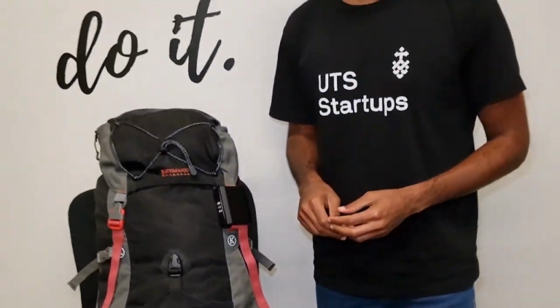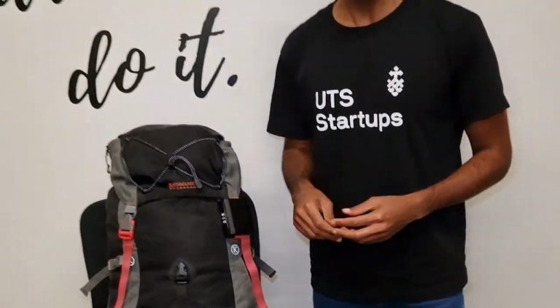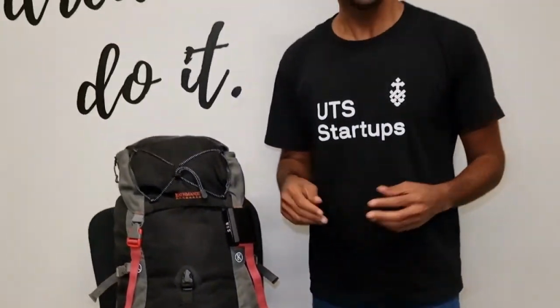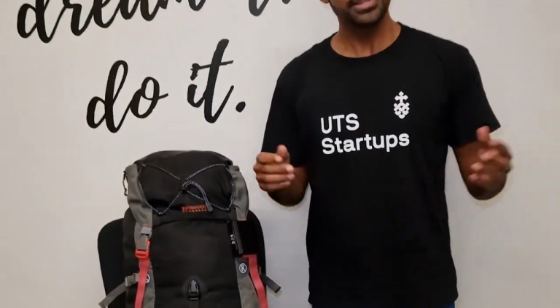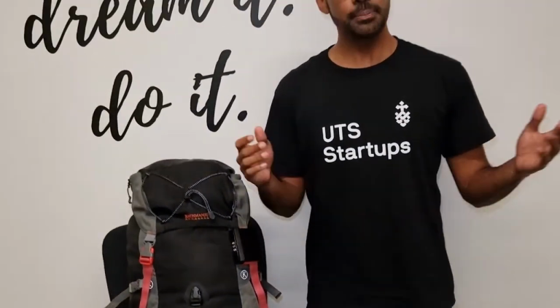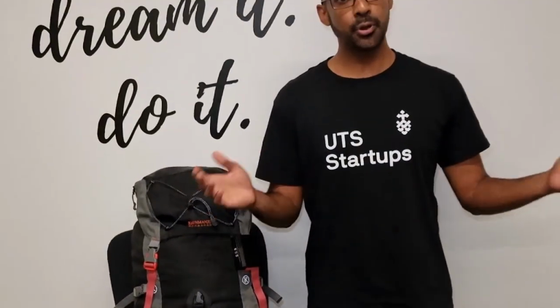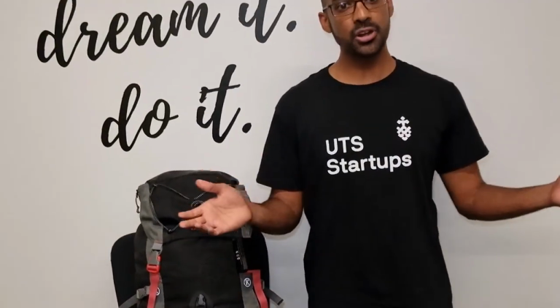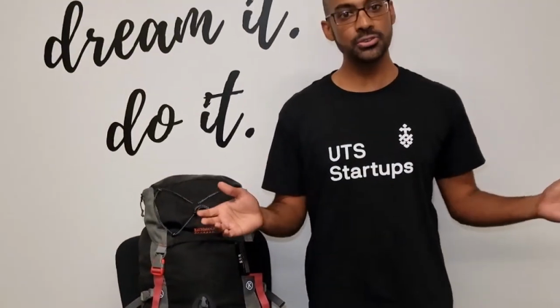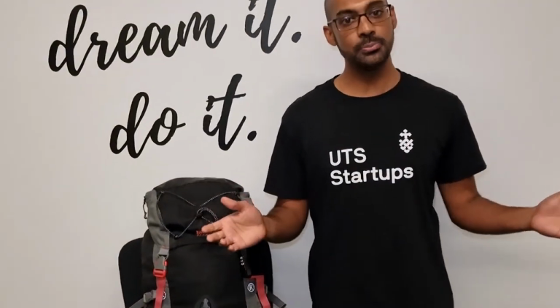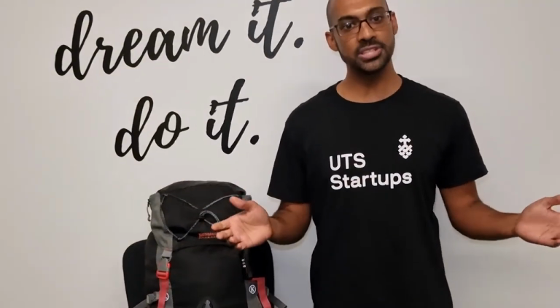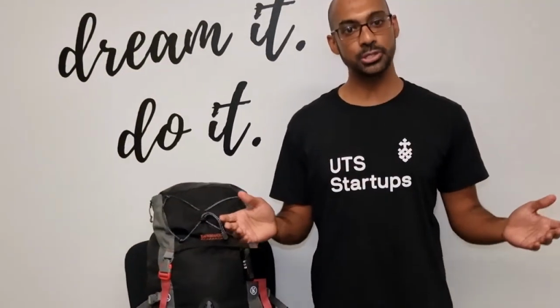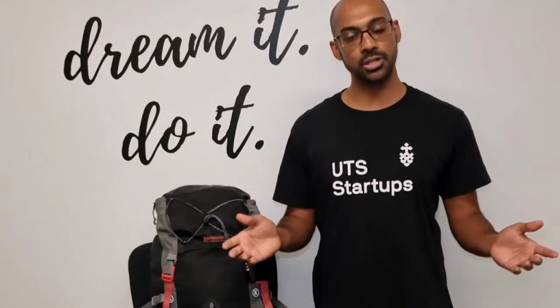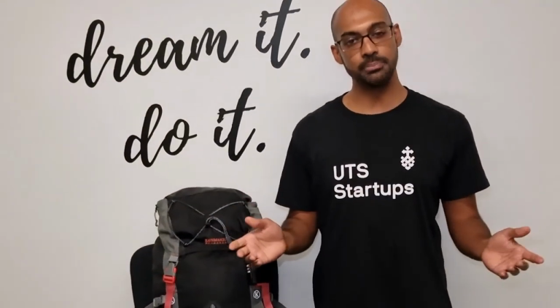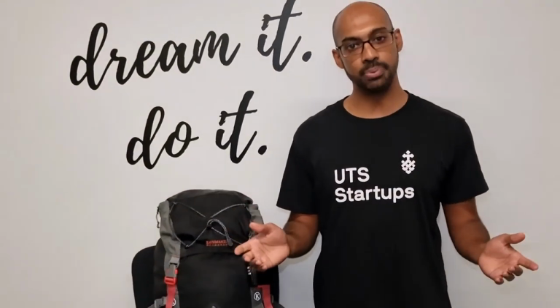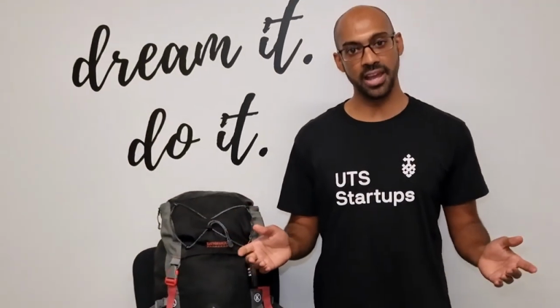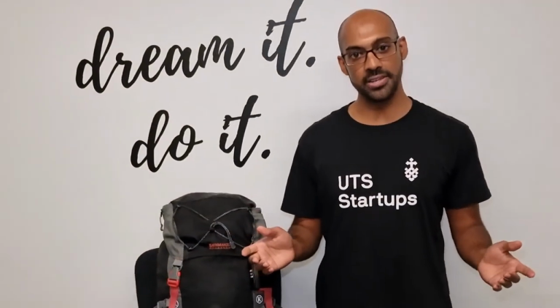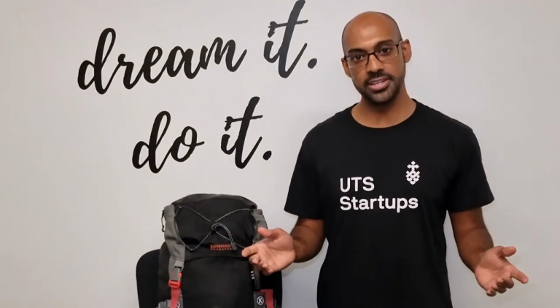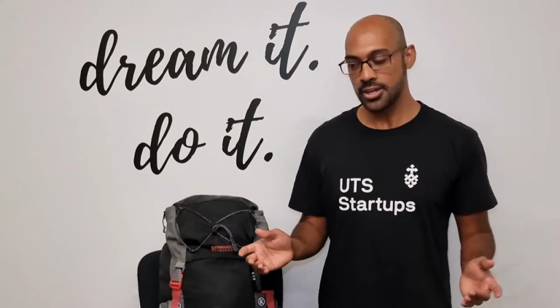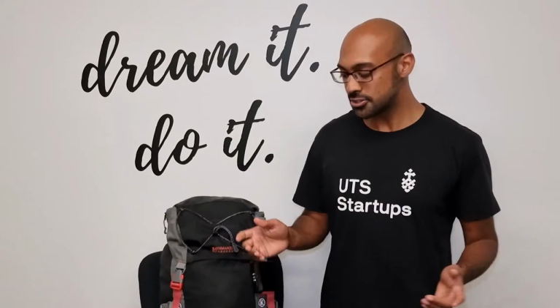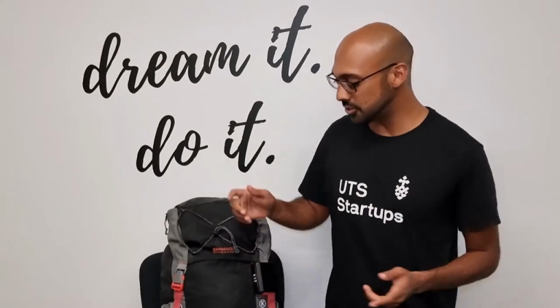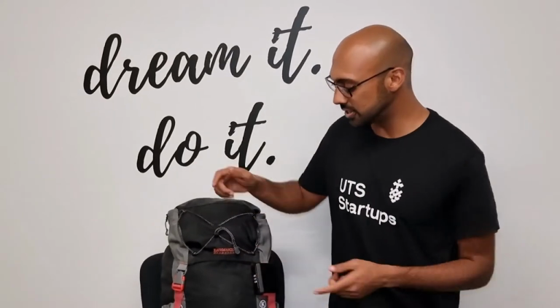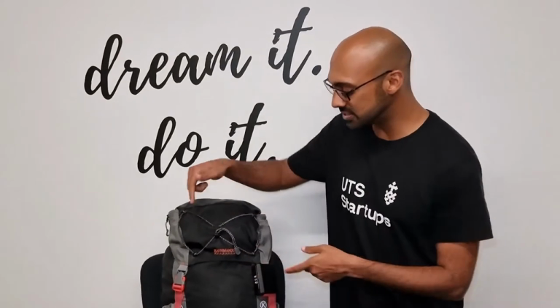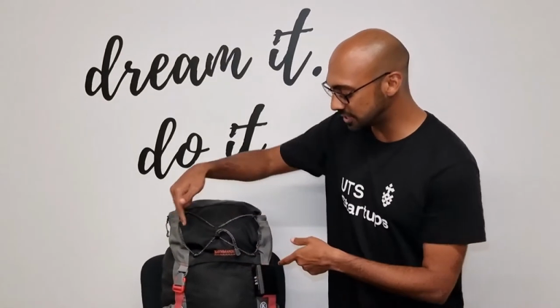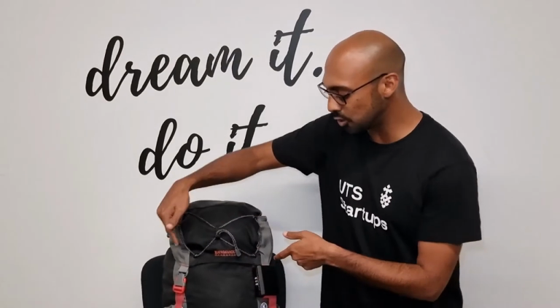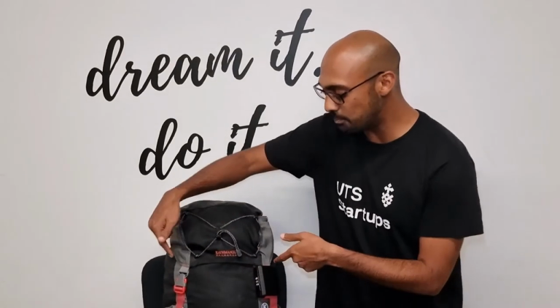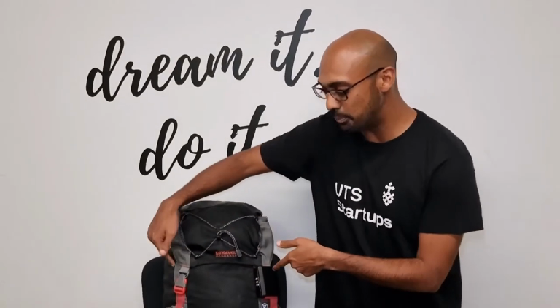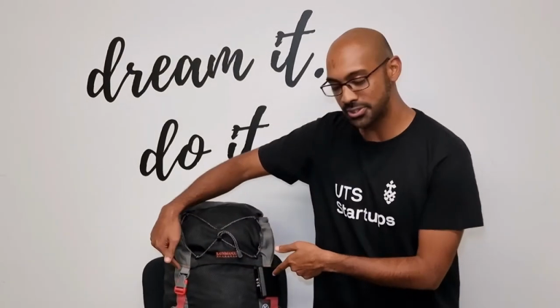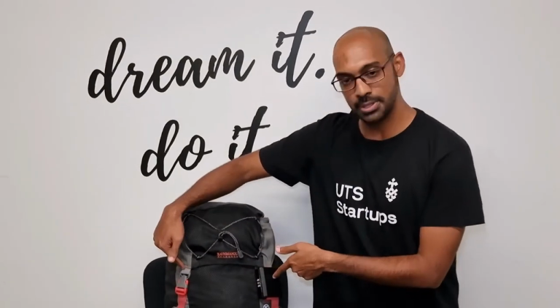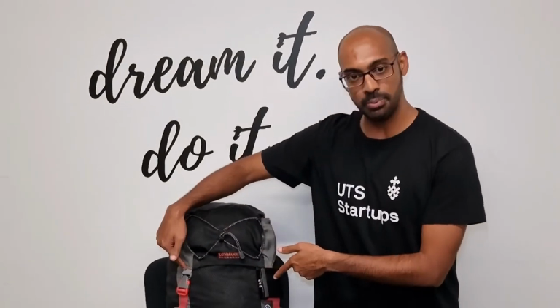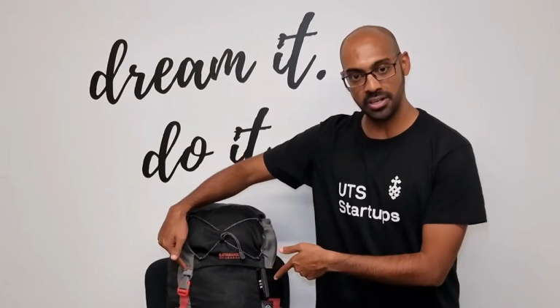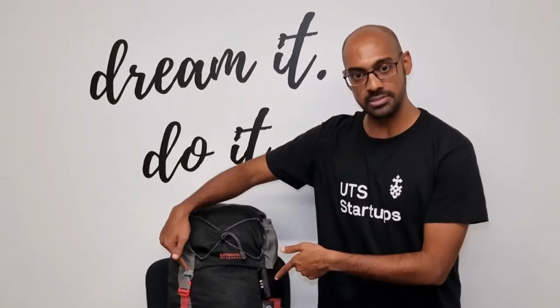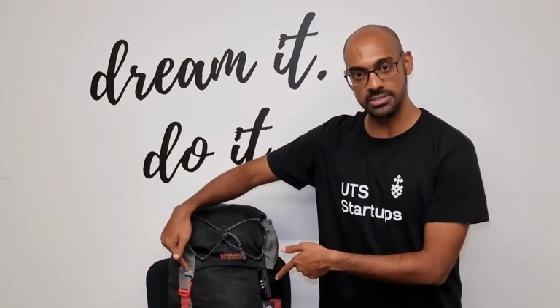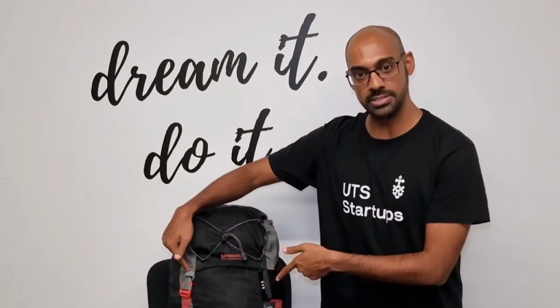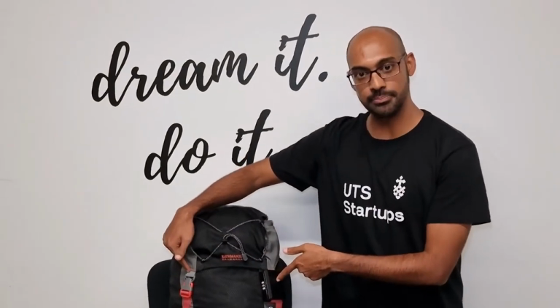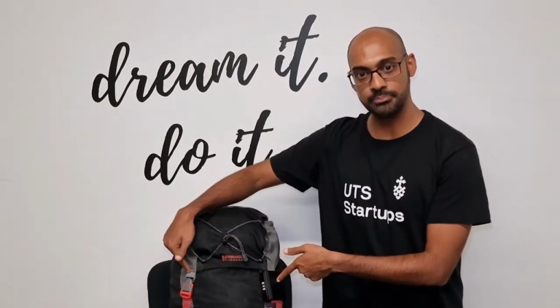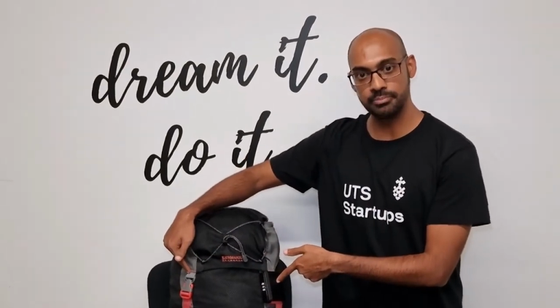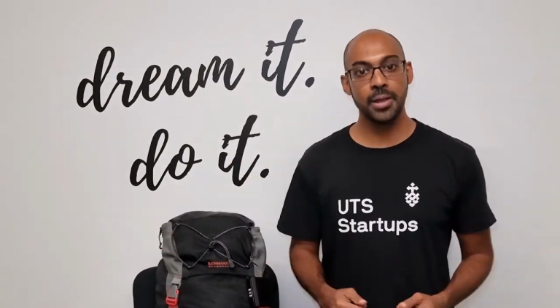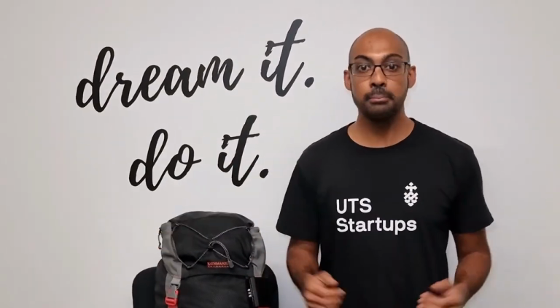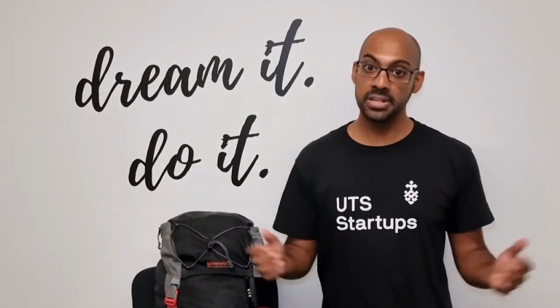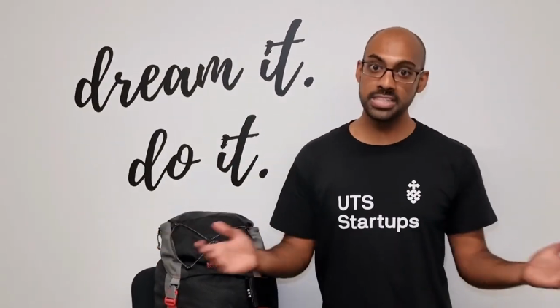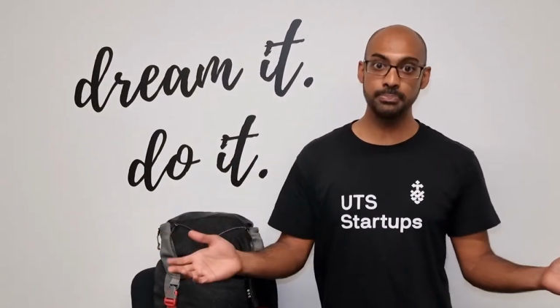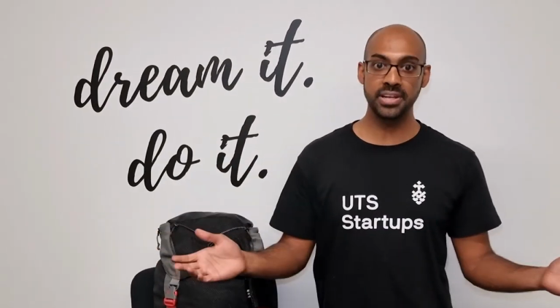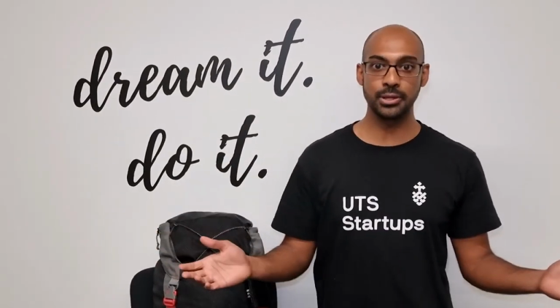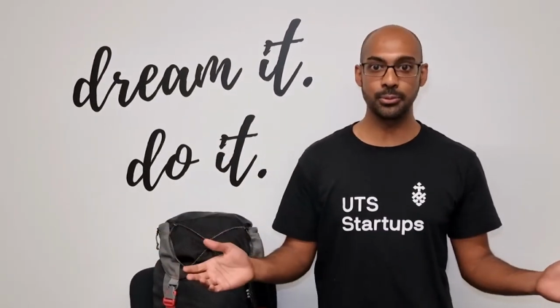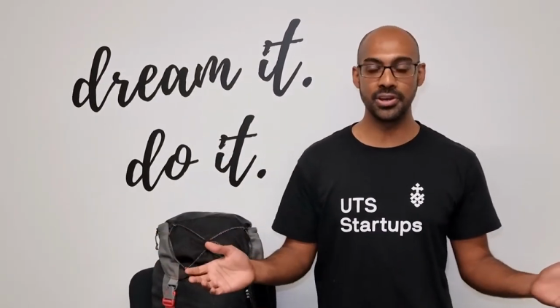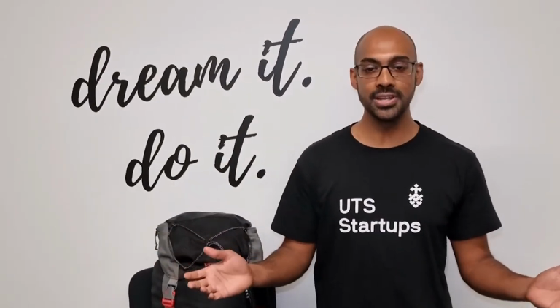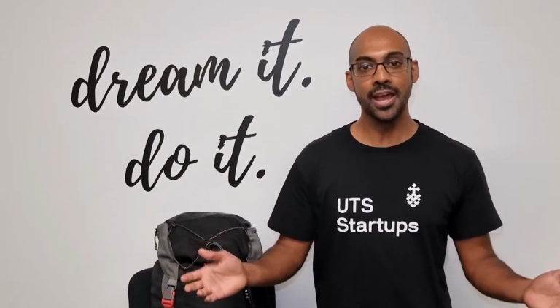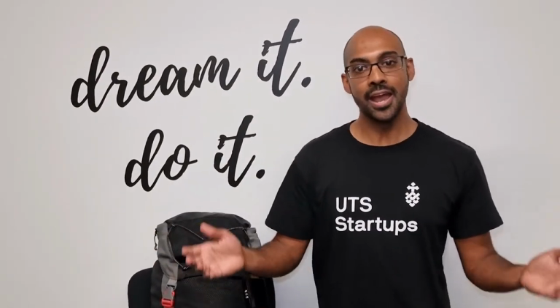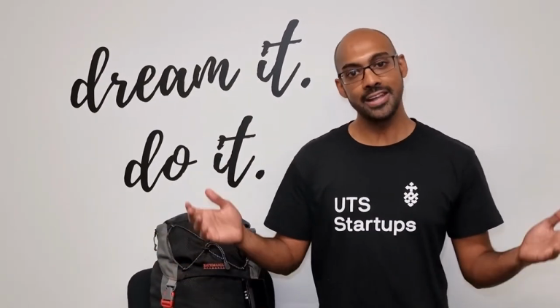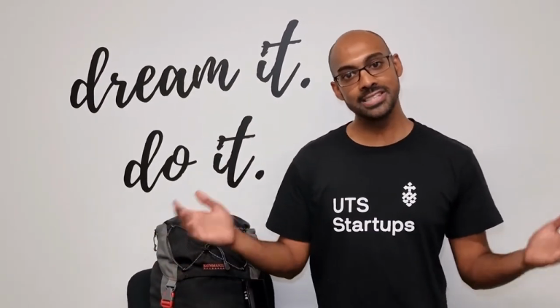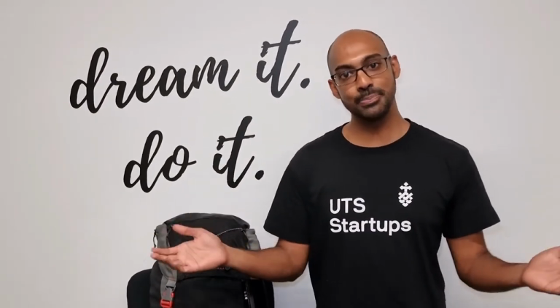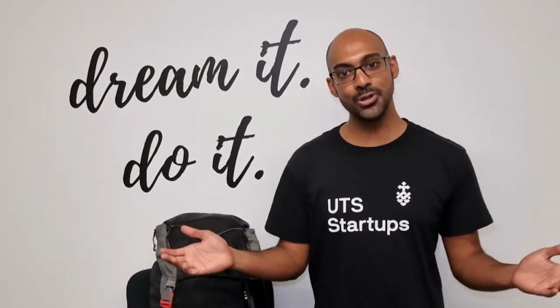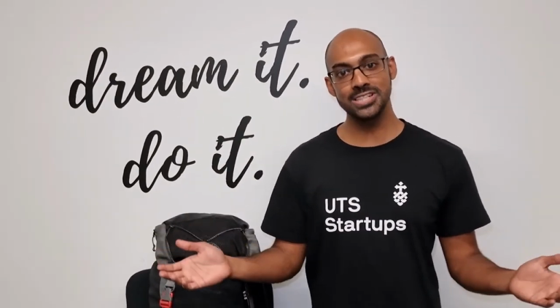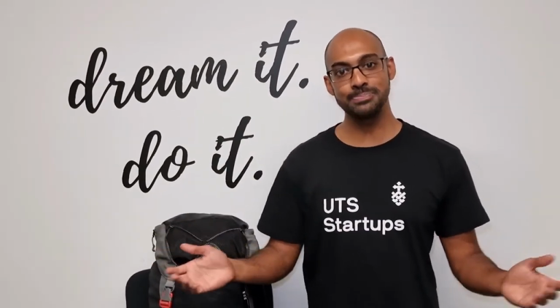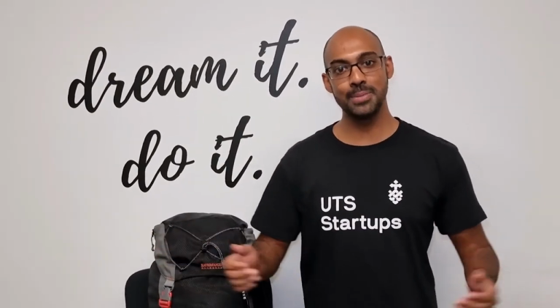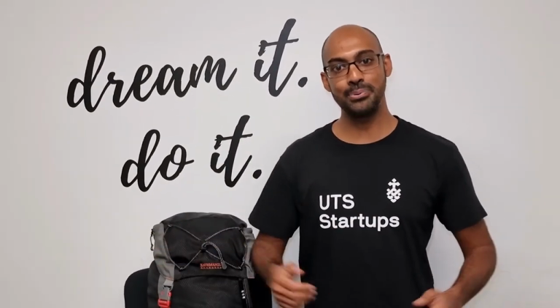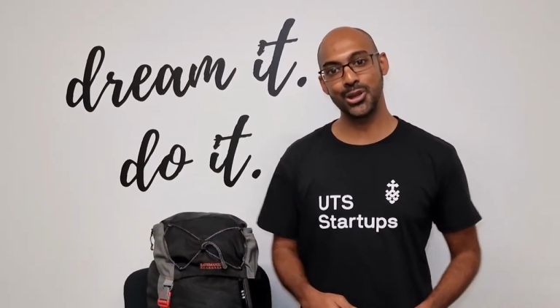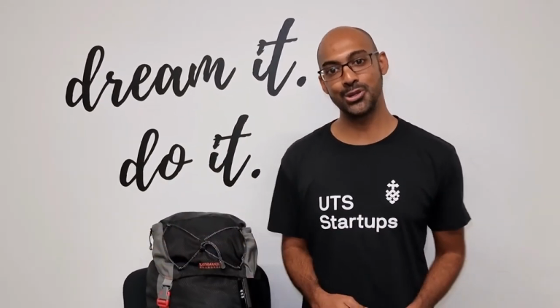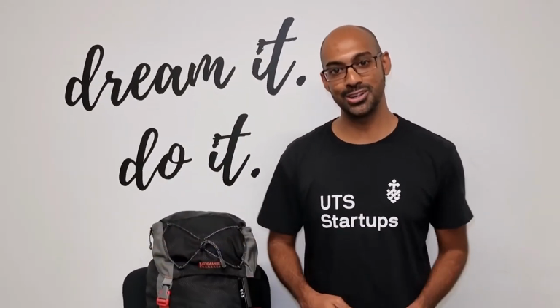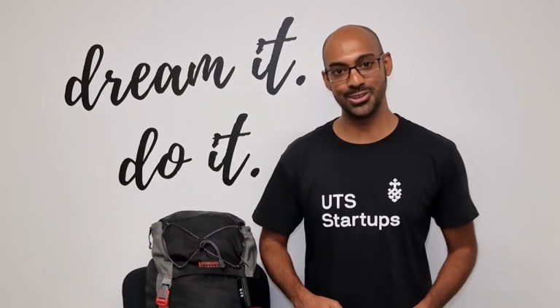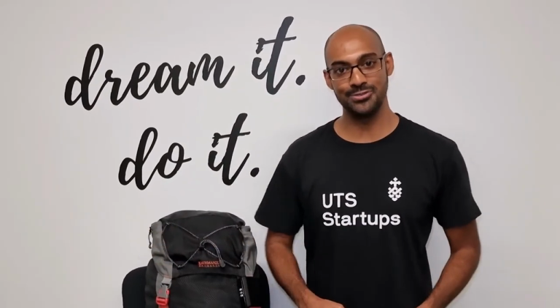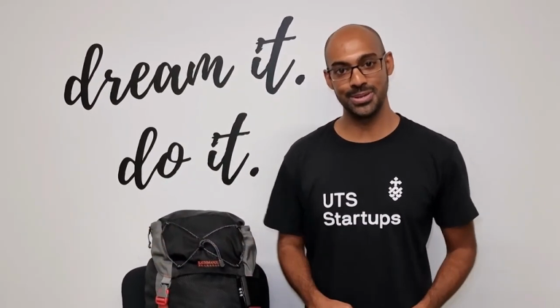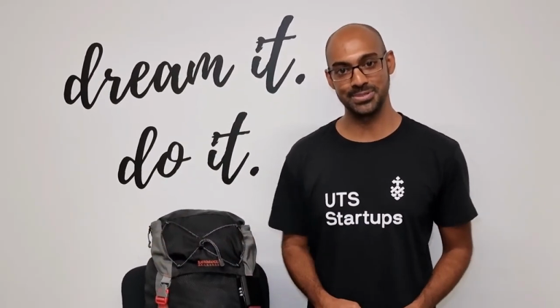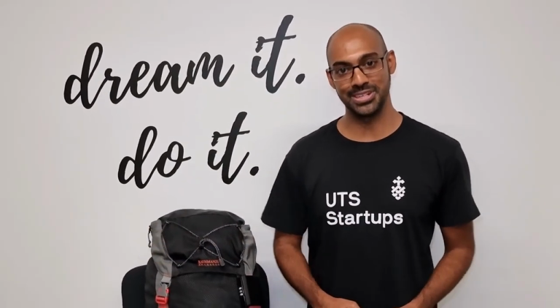The product will be sold in pairs so you can secure both the buckles. Please spread the word and support us by pre-ordering on our website.